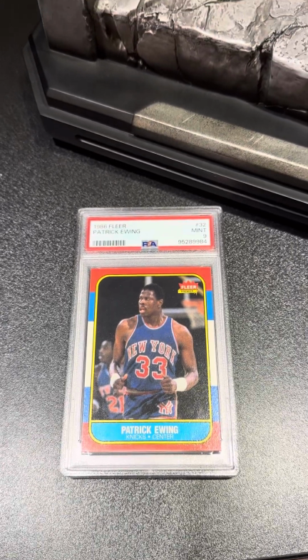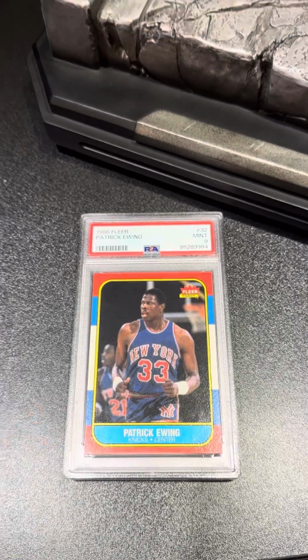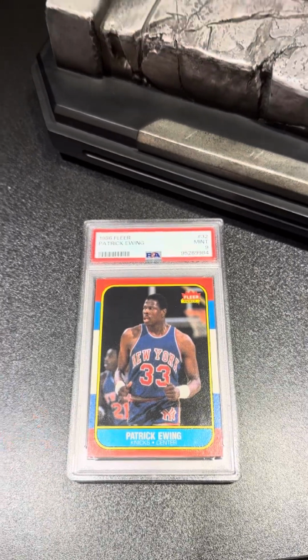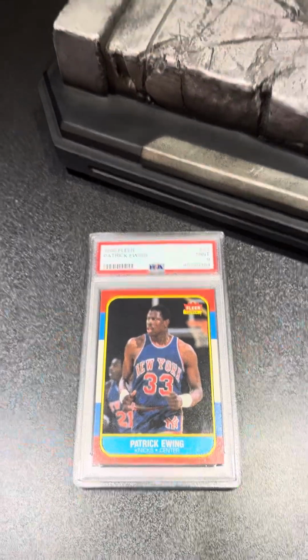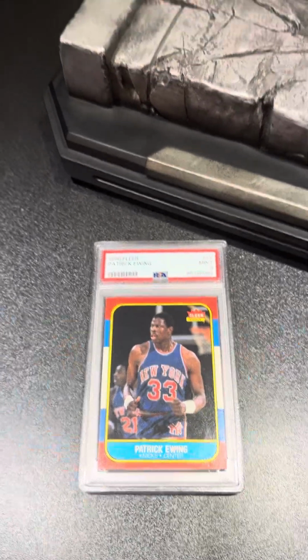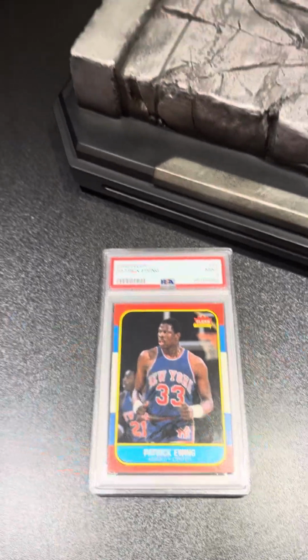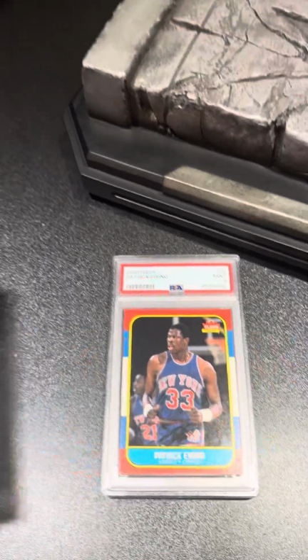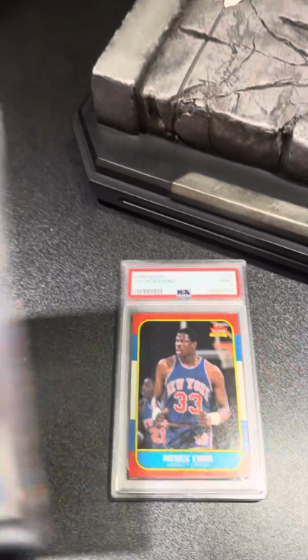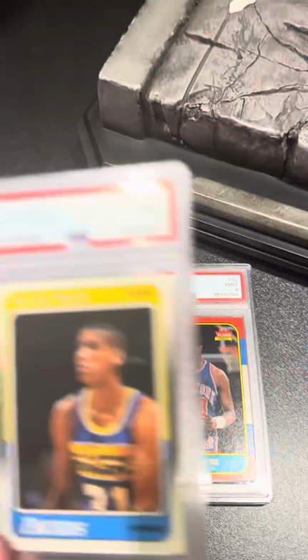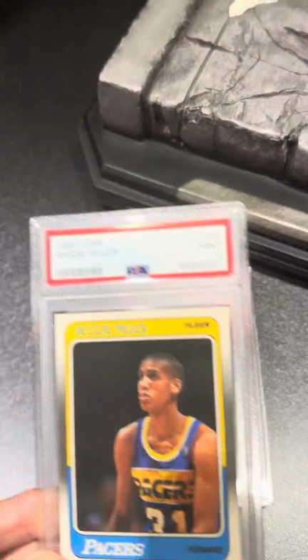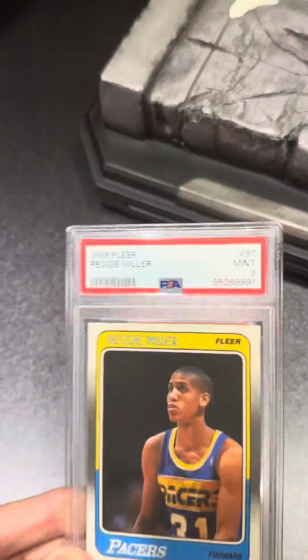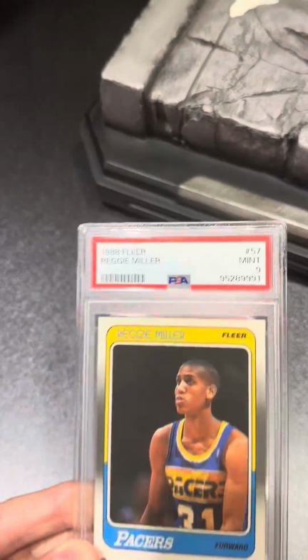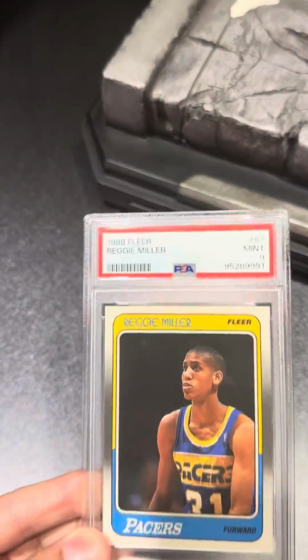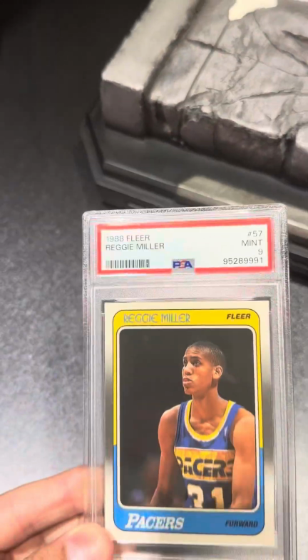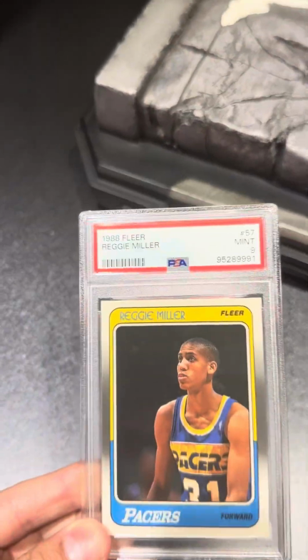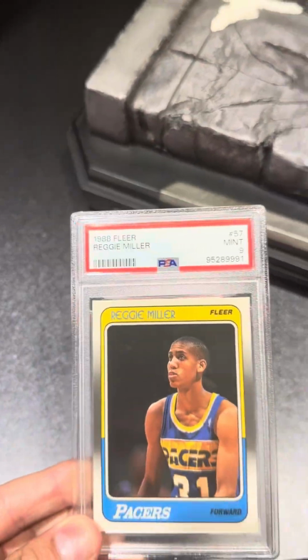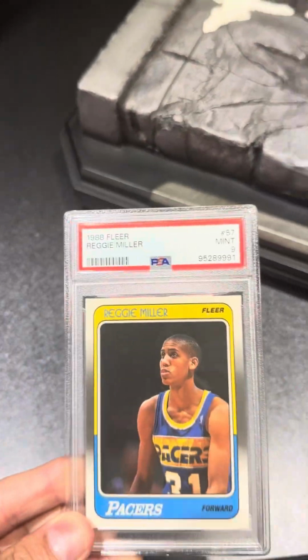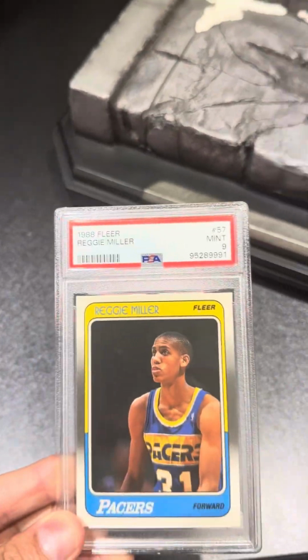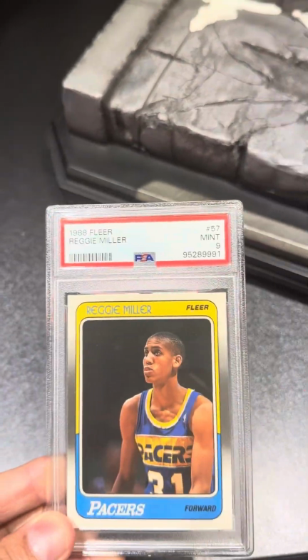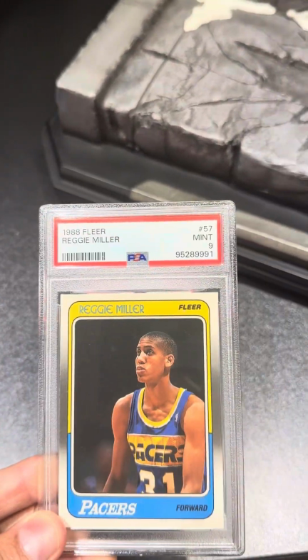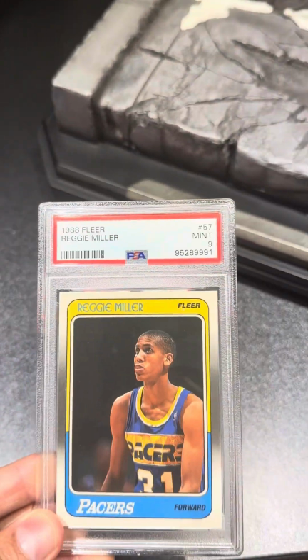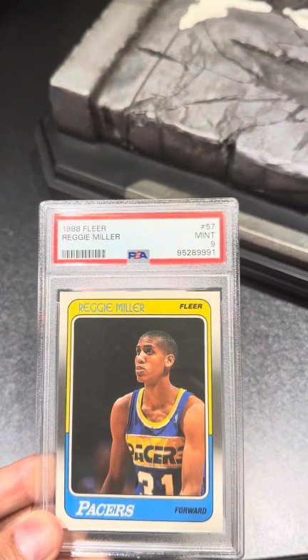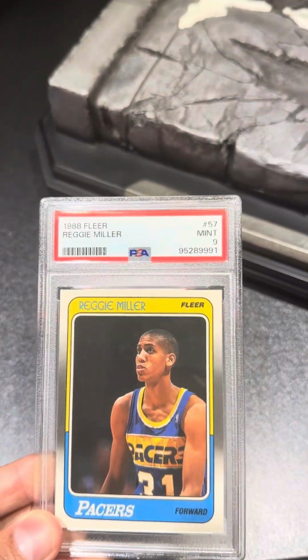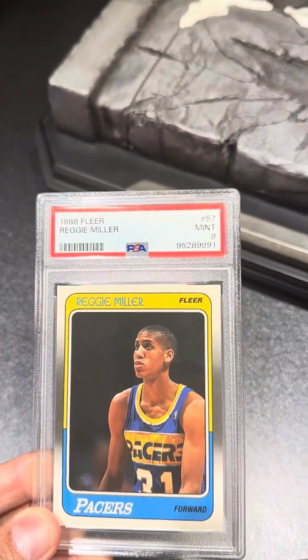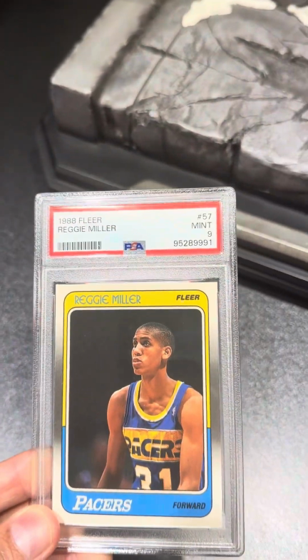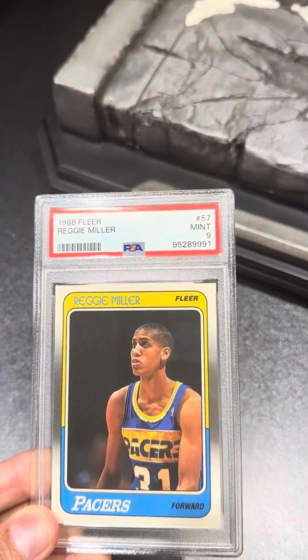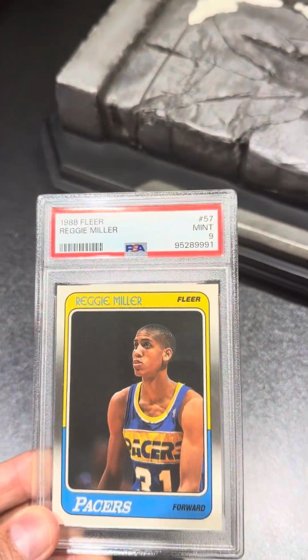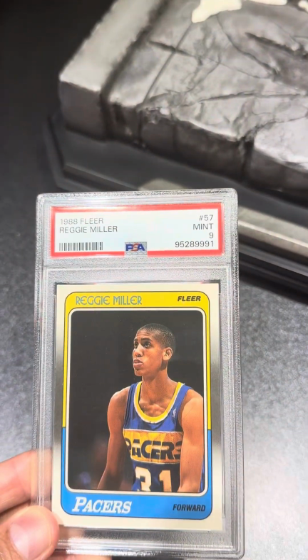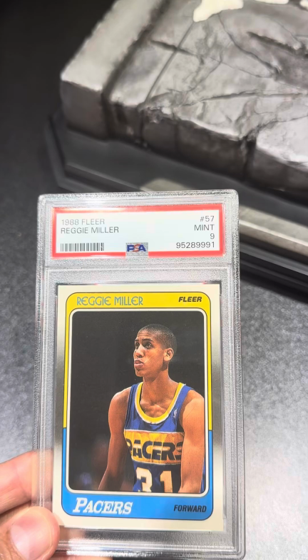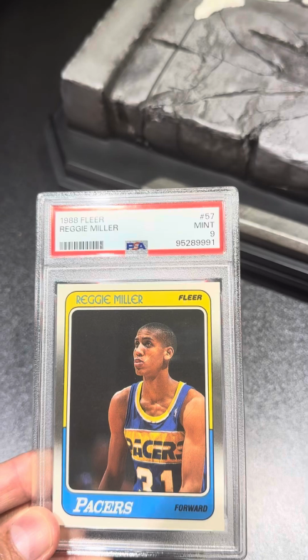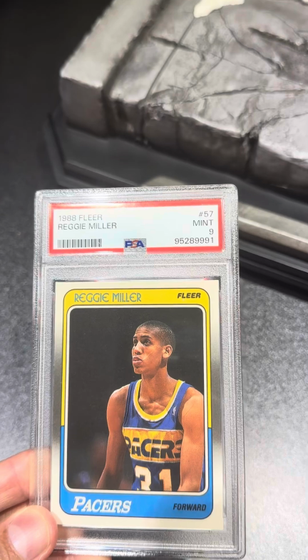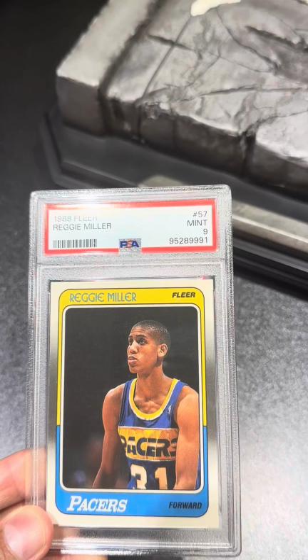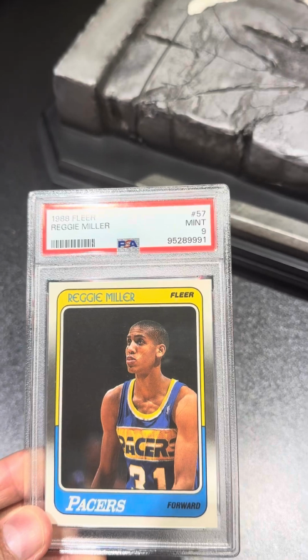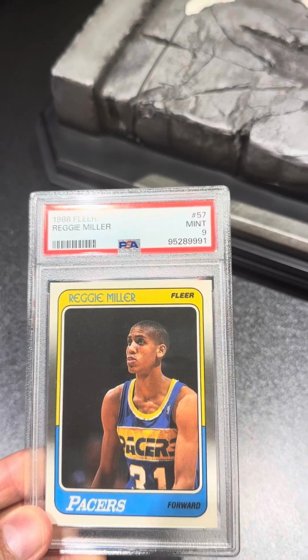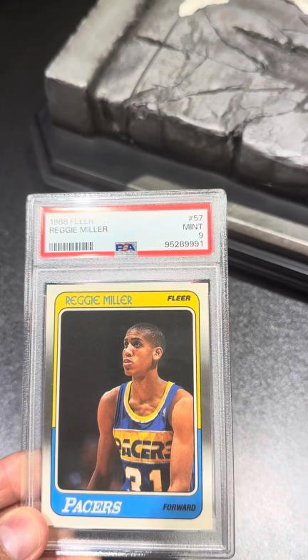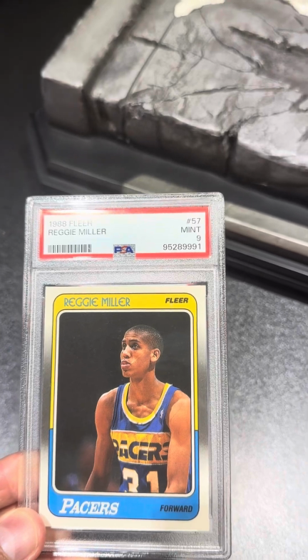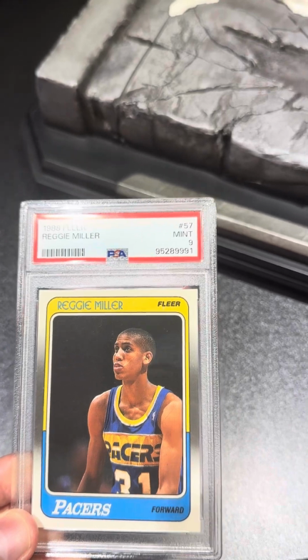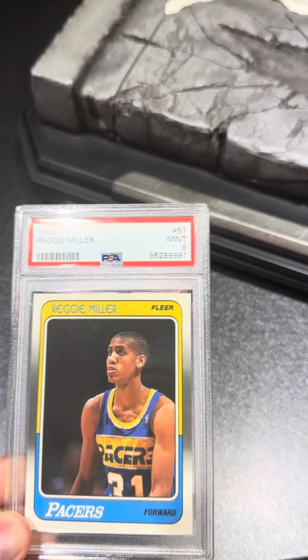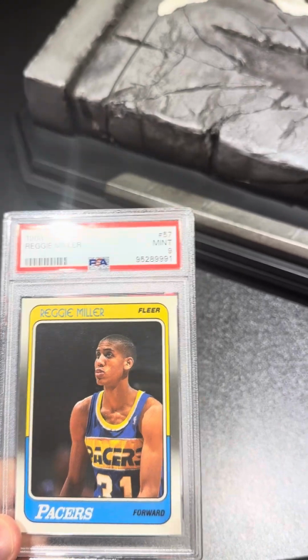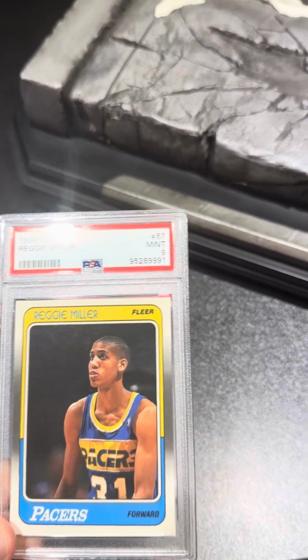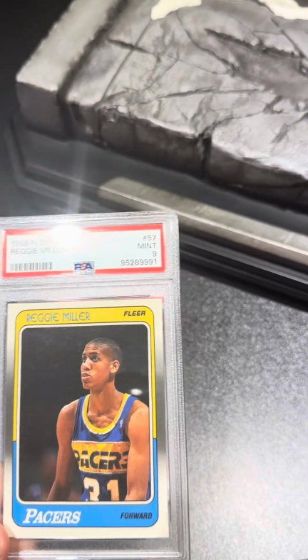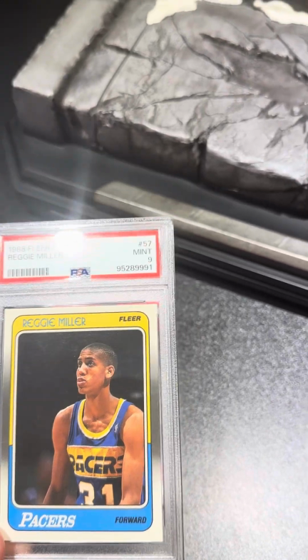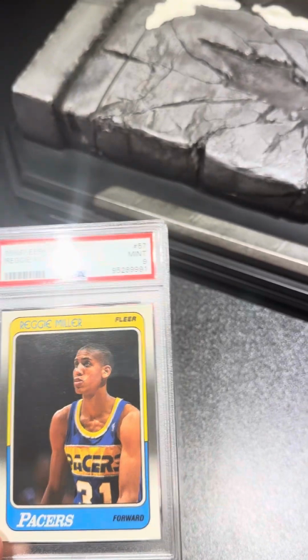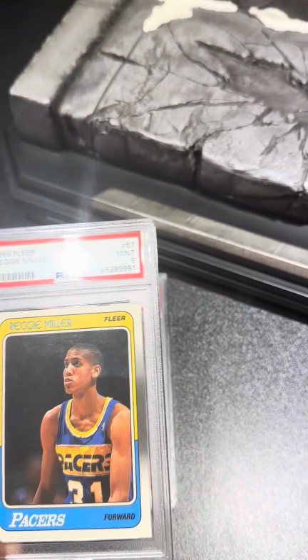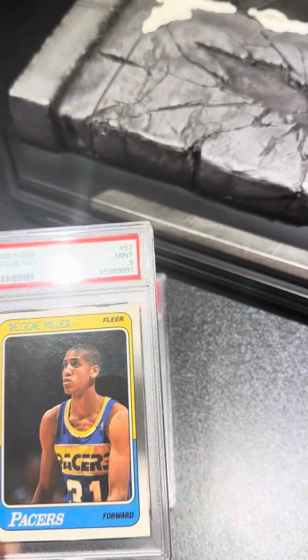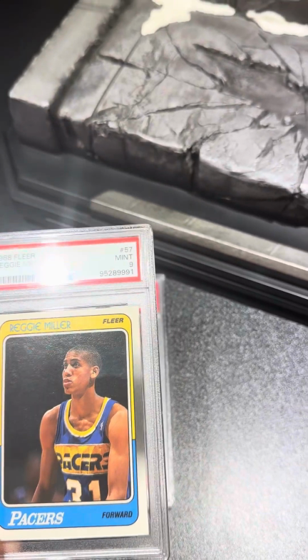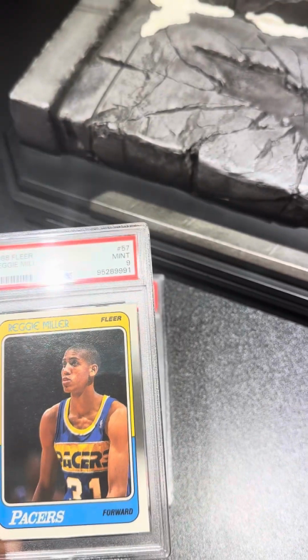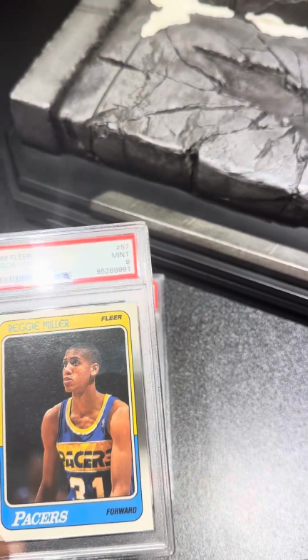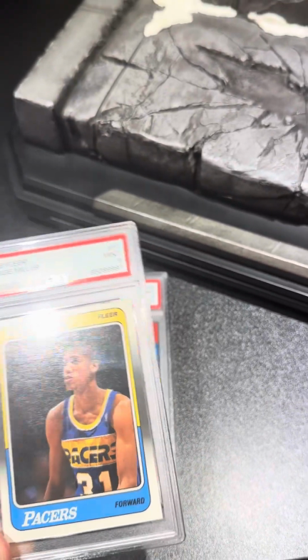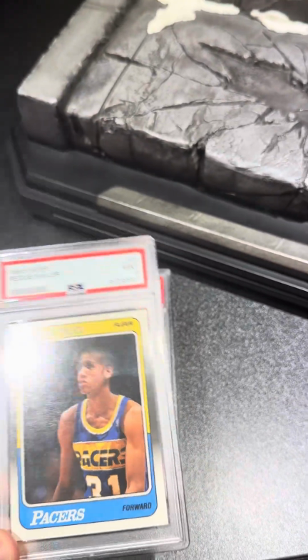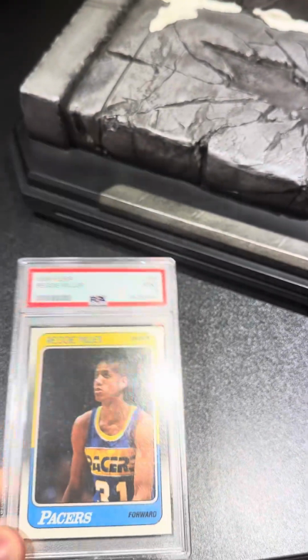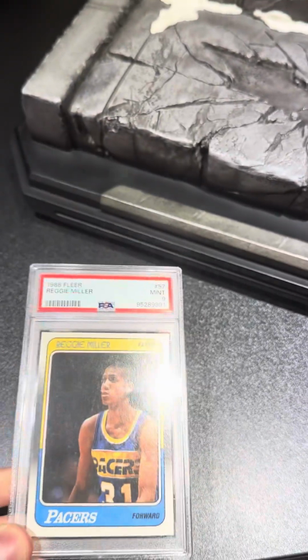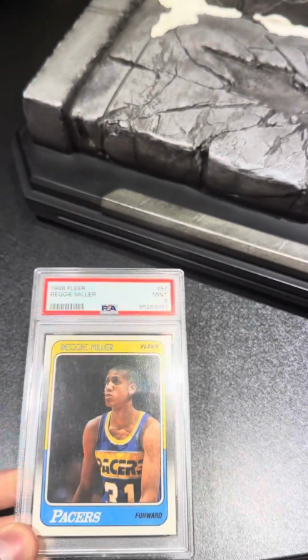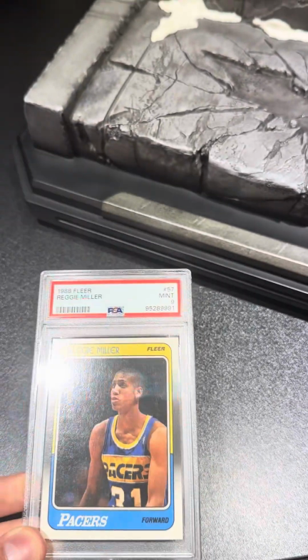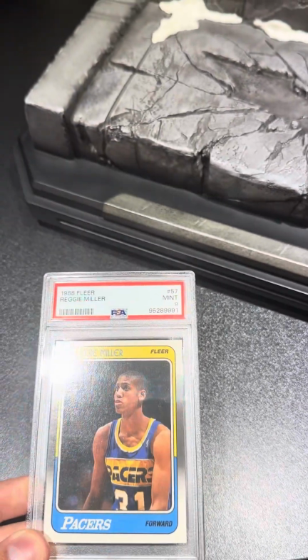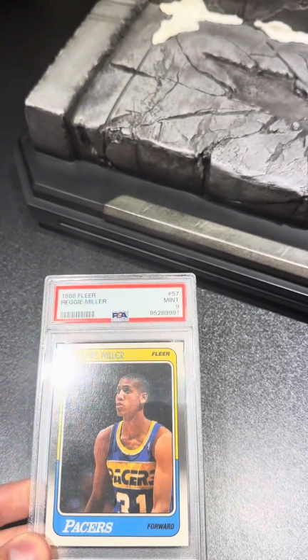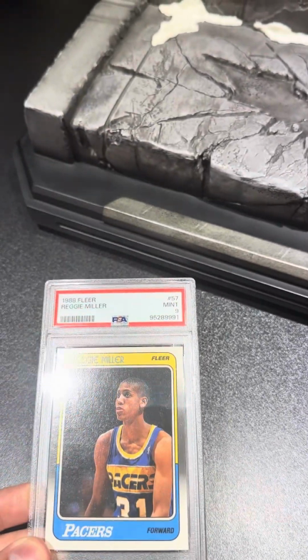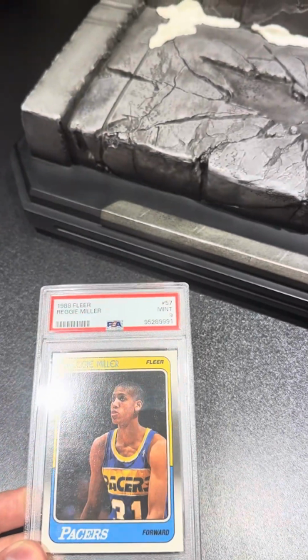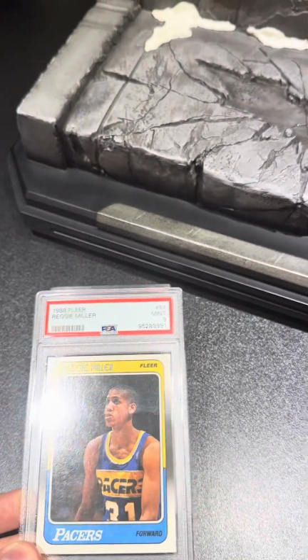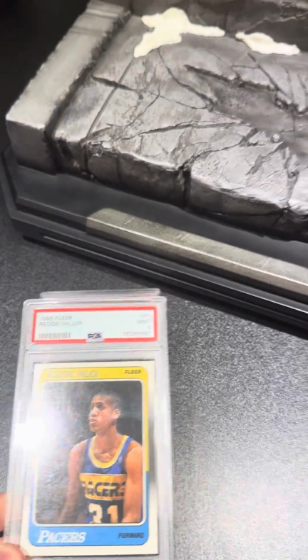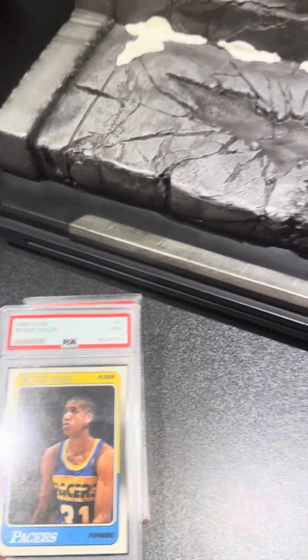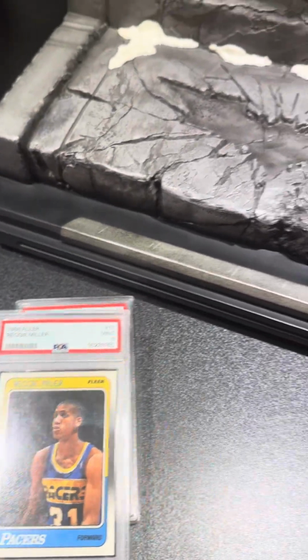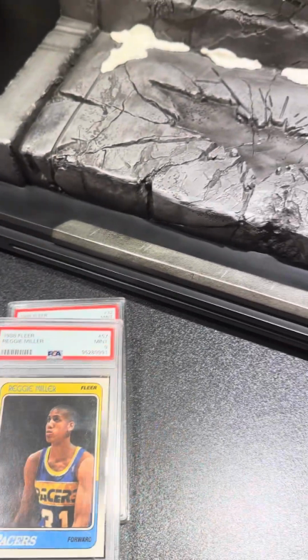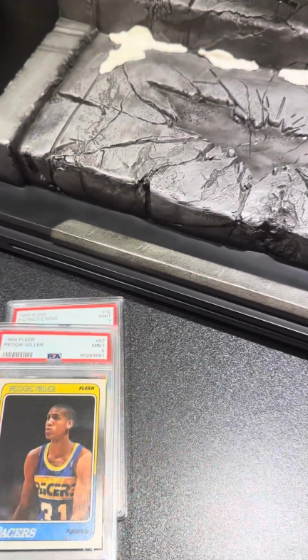Next, we got Ewing's nemesis, Reggie Miller. Rookie, pulled a PSA 9. Also pretty happy with that one.